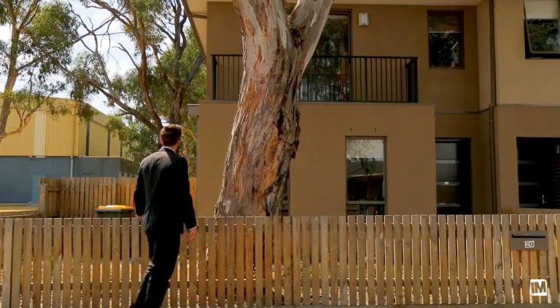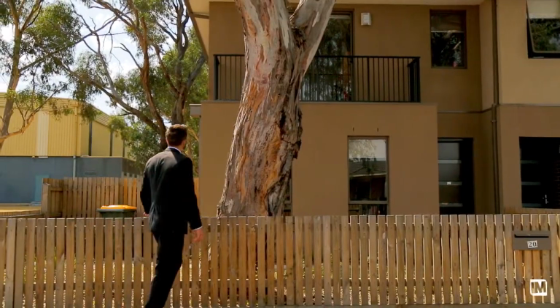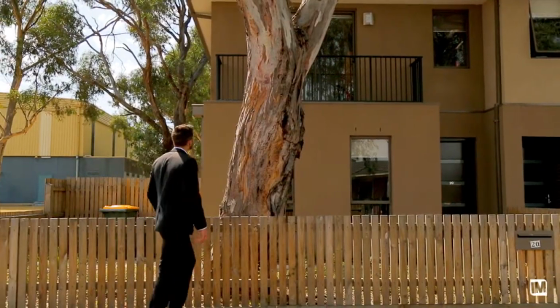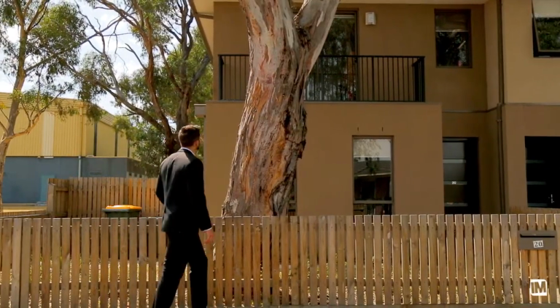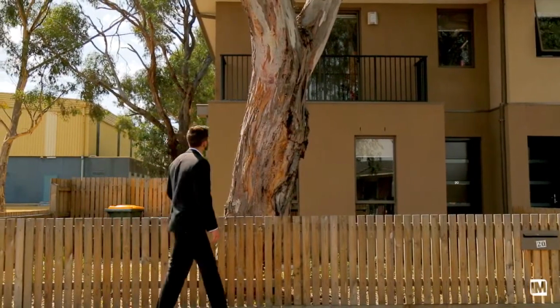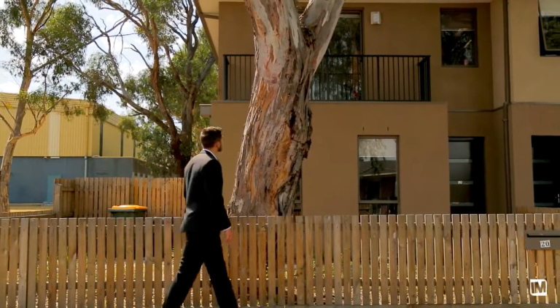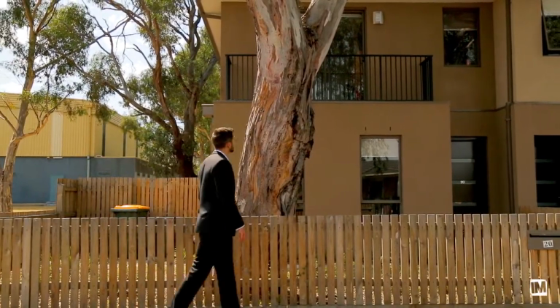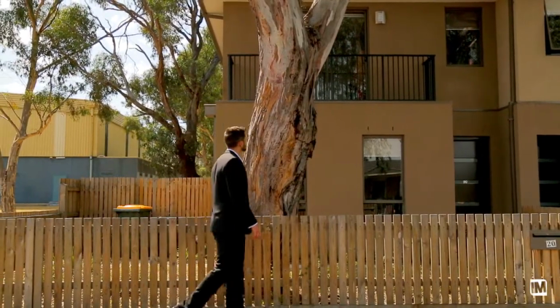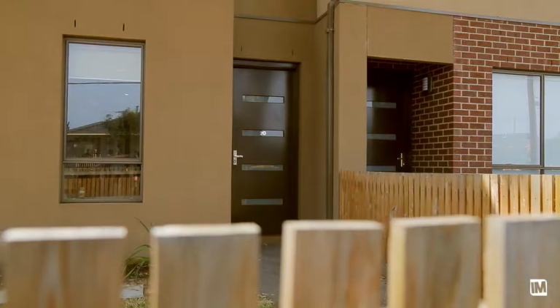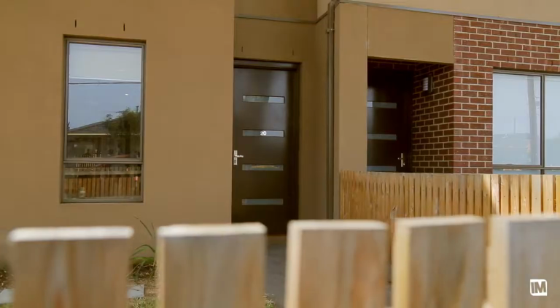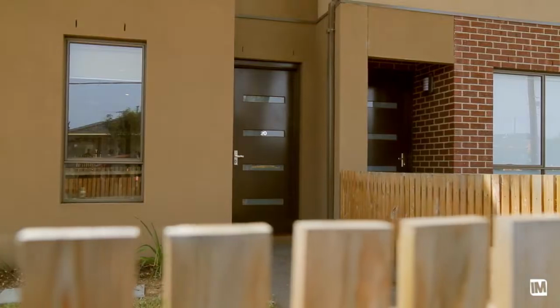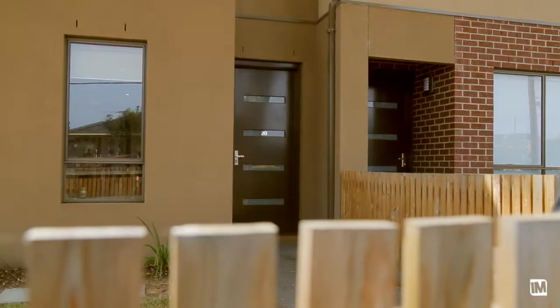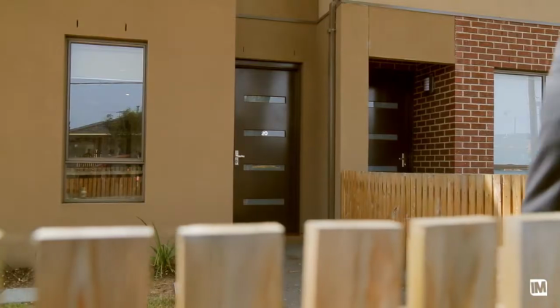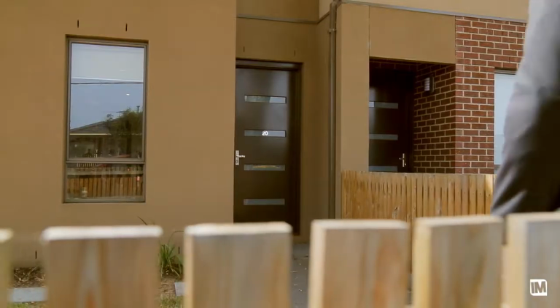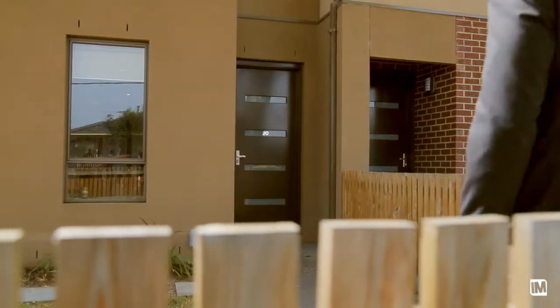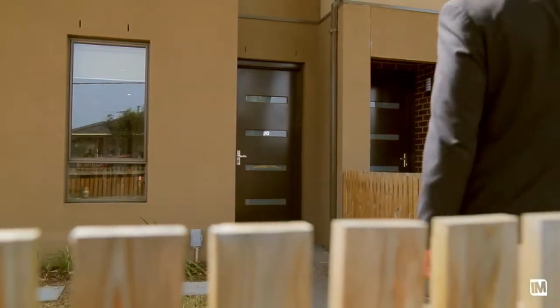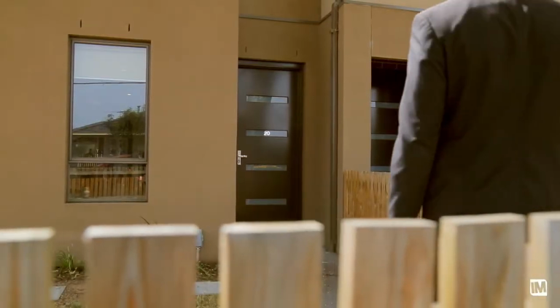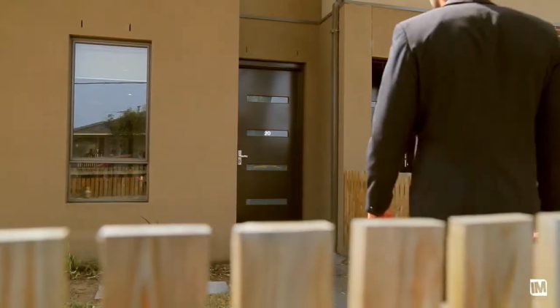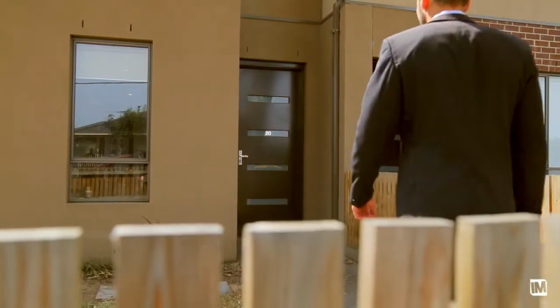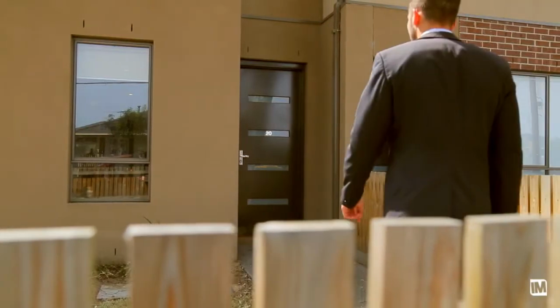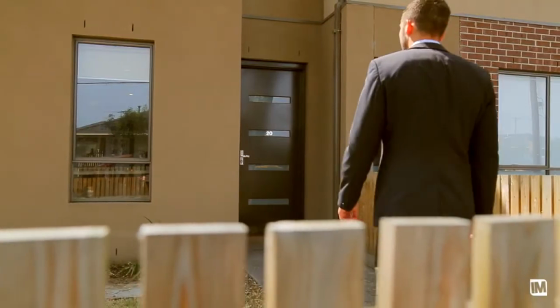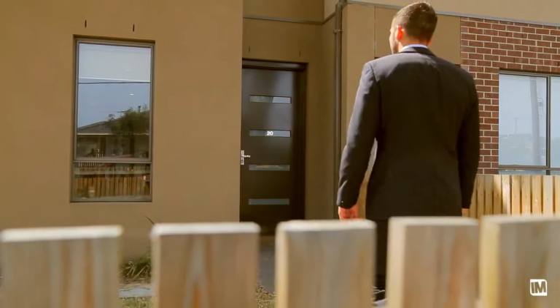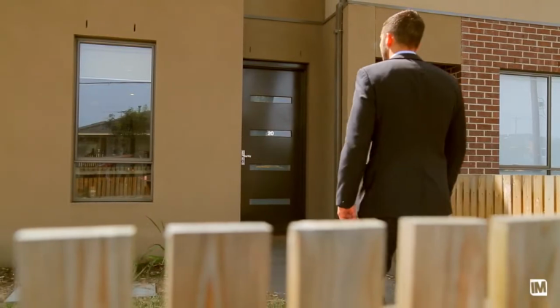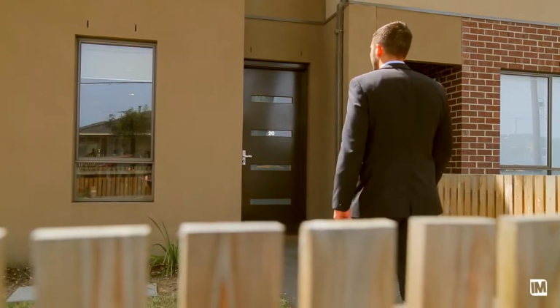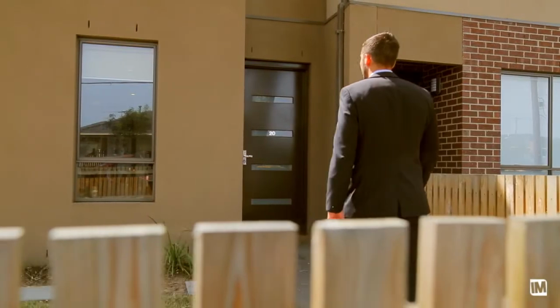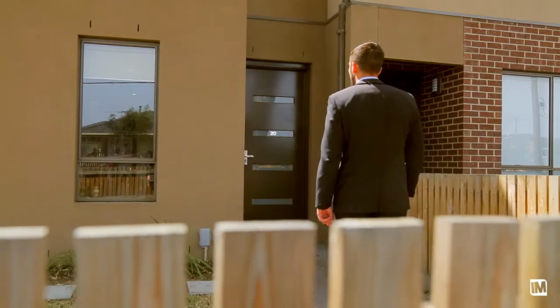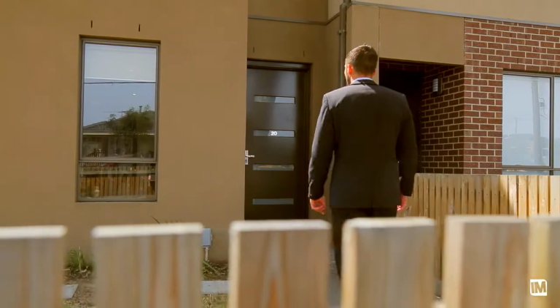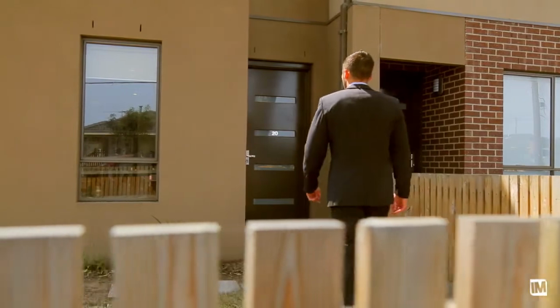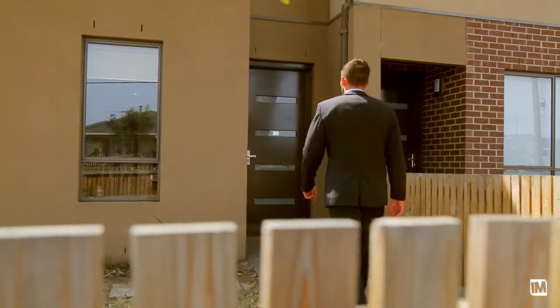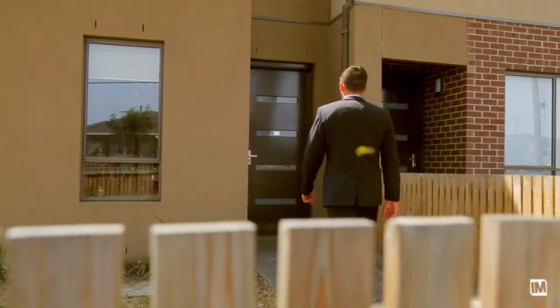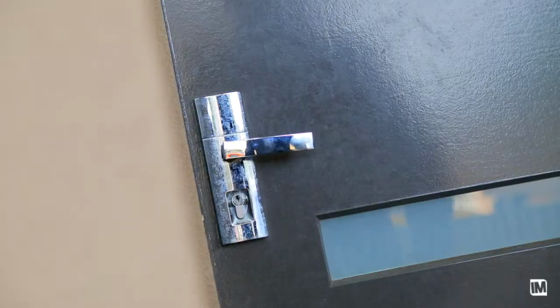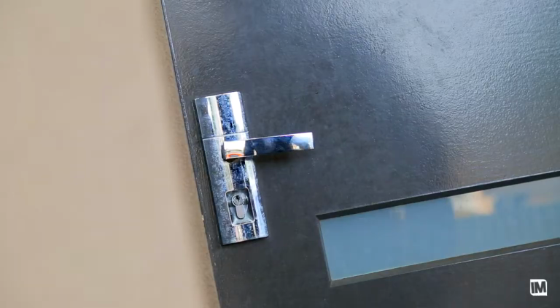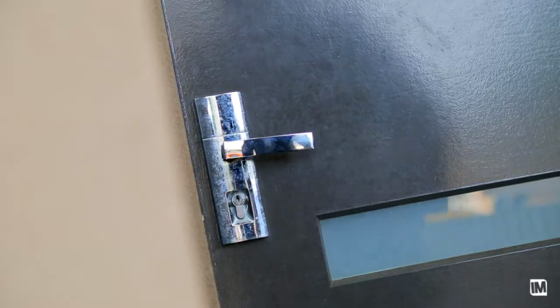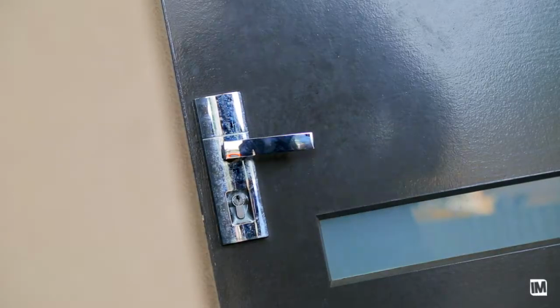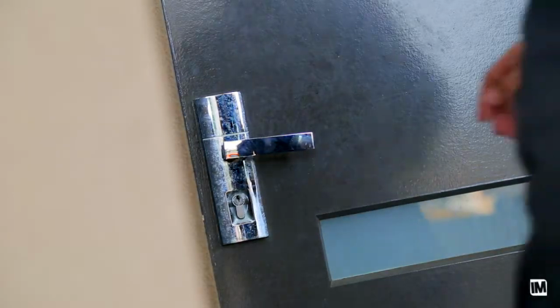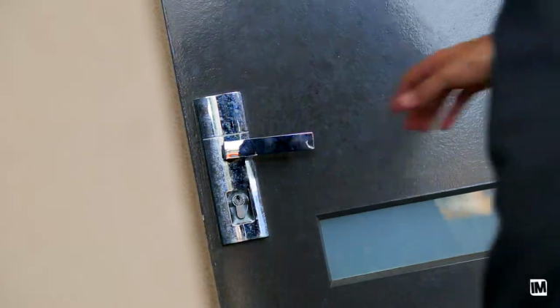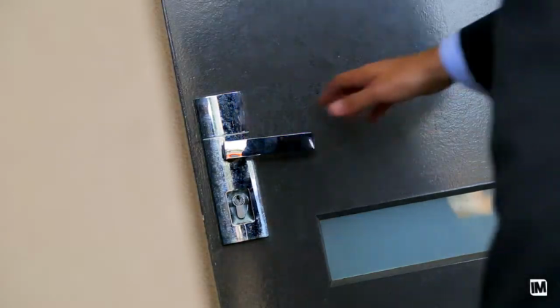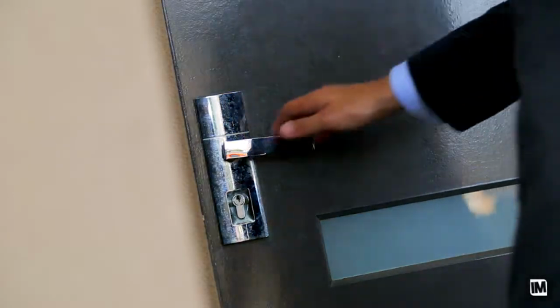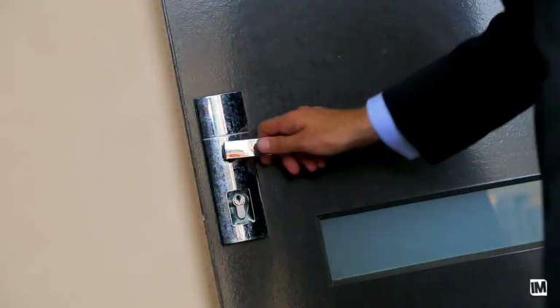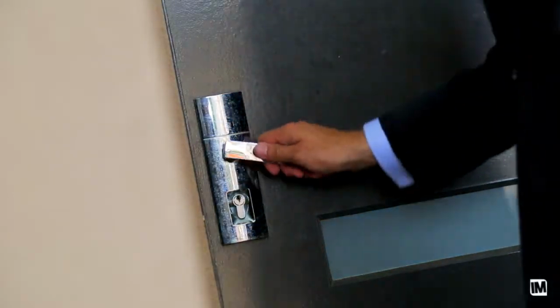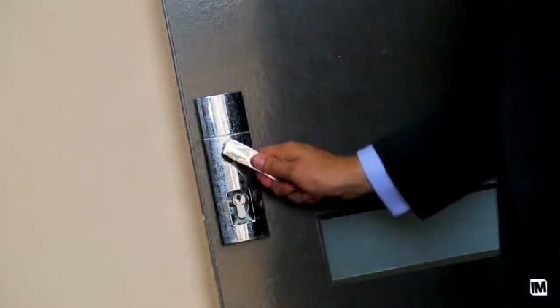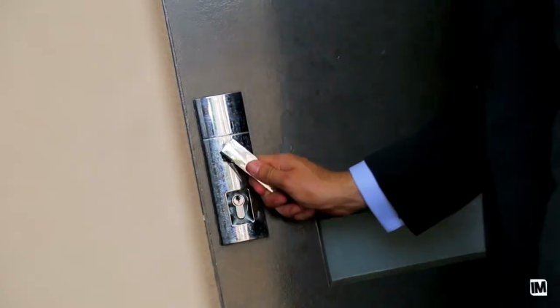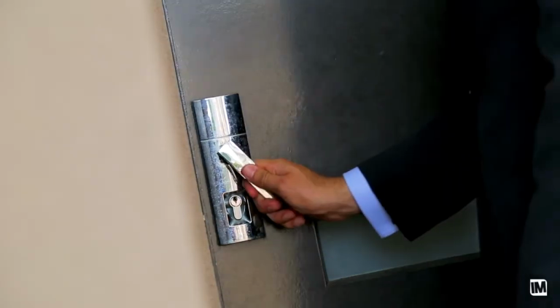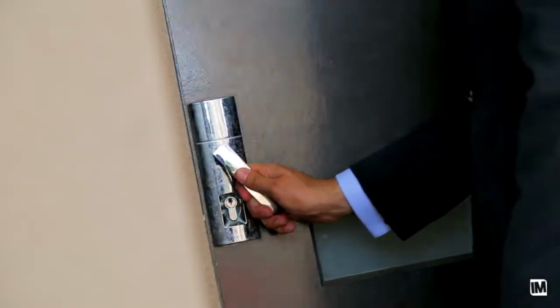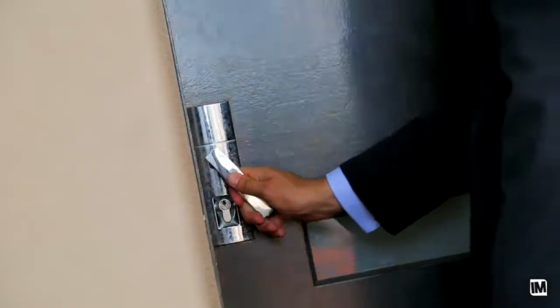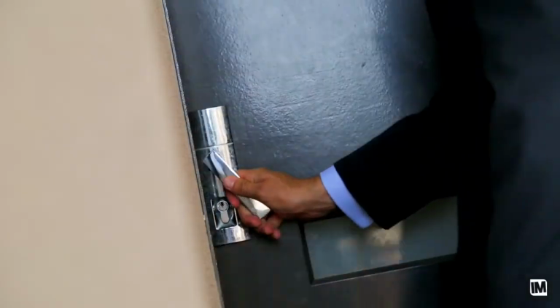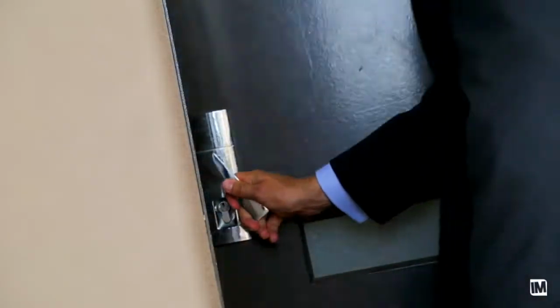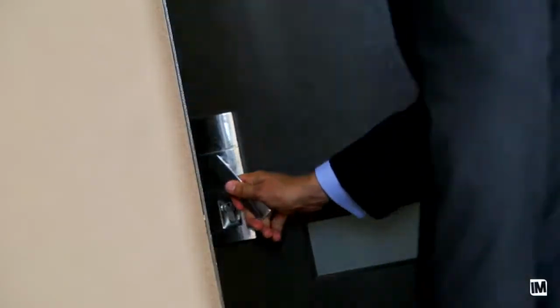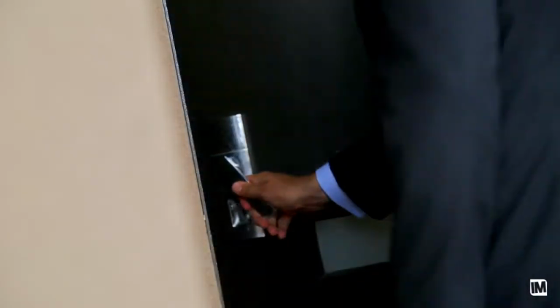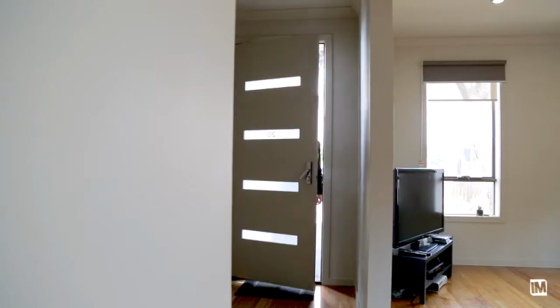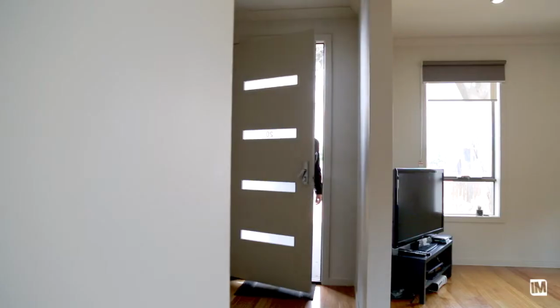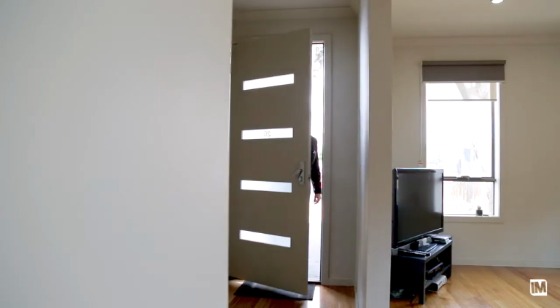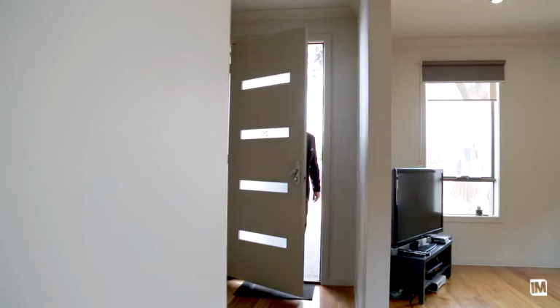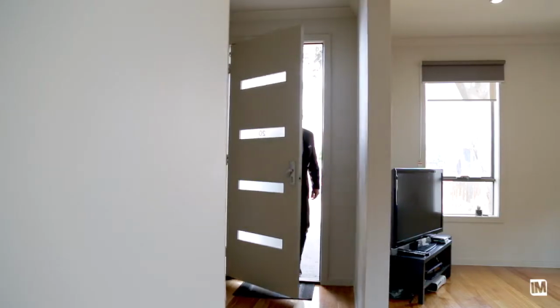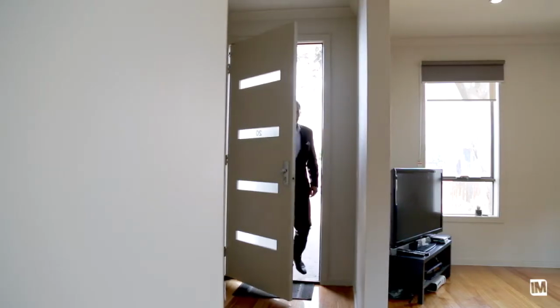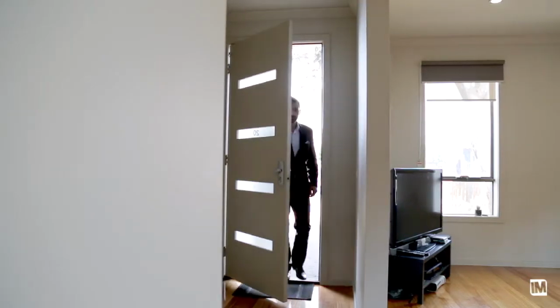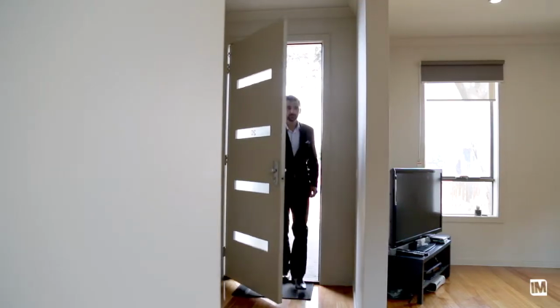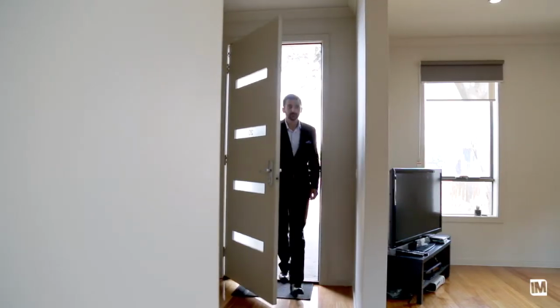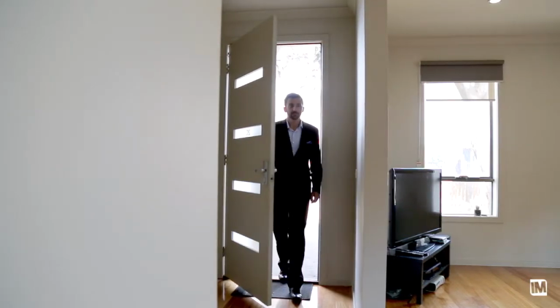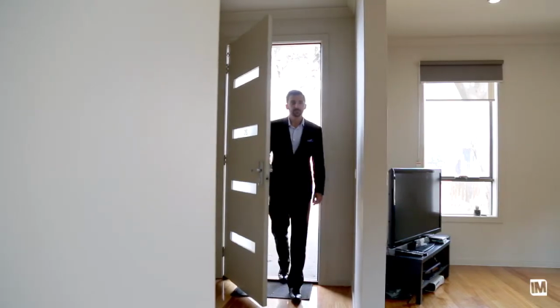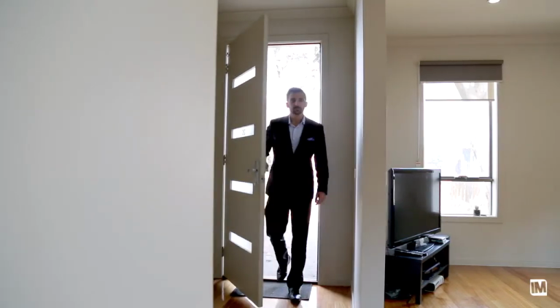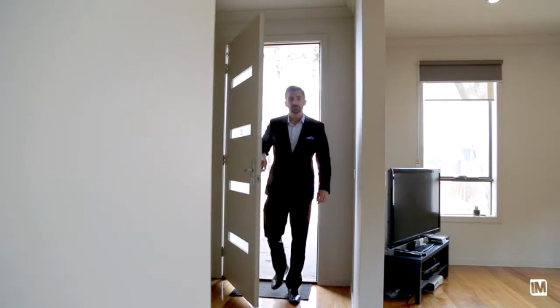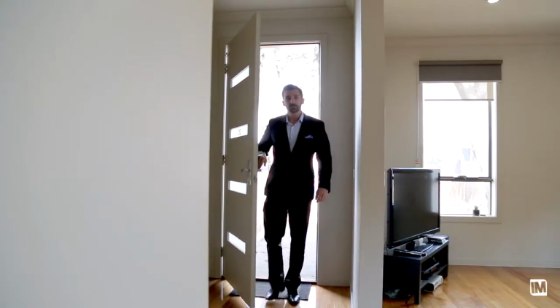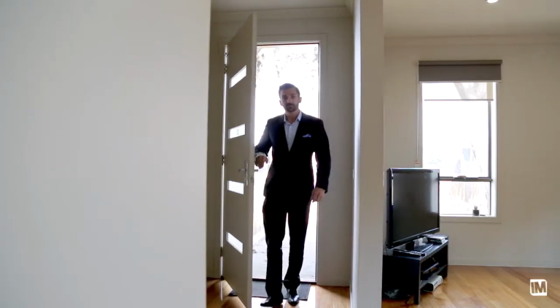When you first open the front door and step inside, you really do get a great sense of space. A combination of the polished floorboards and the high ceilings really opens the house.